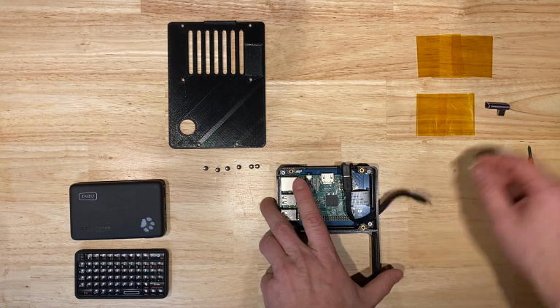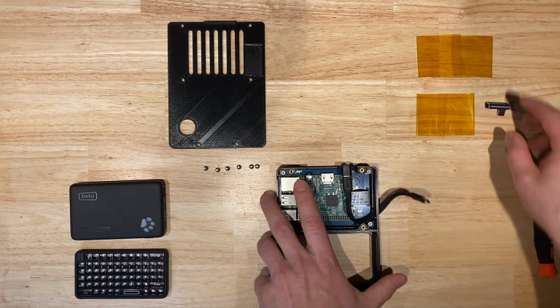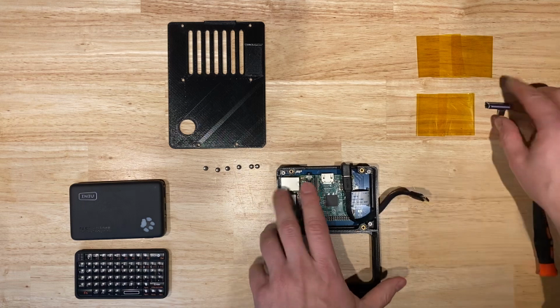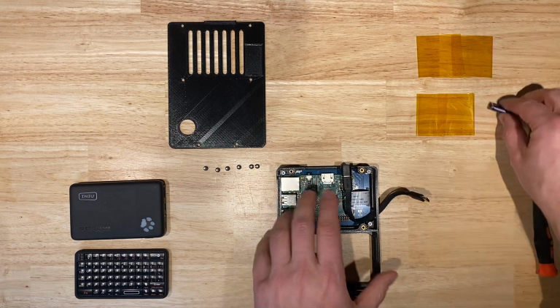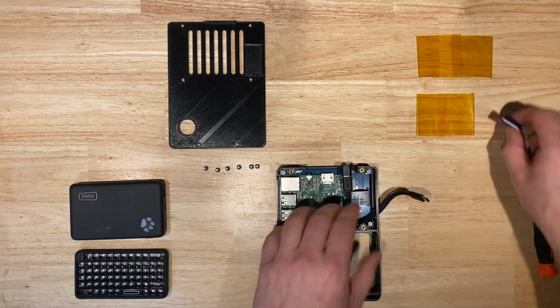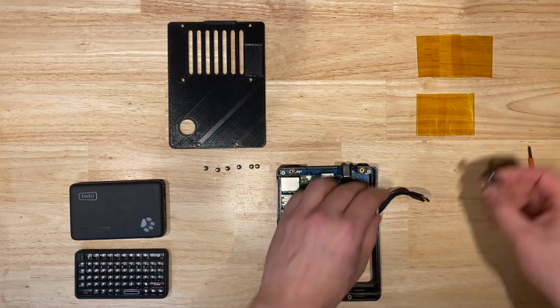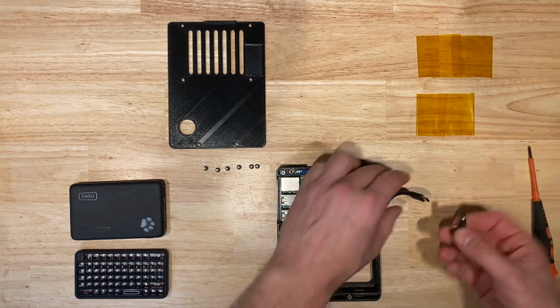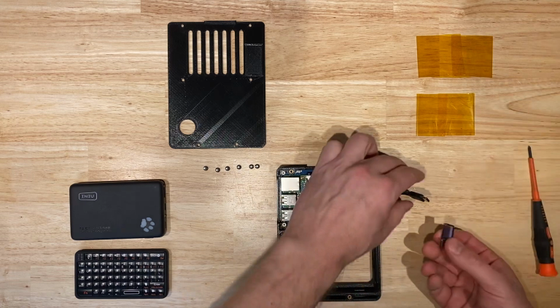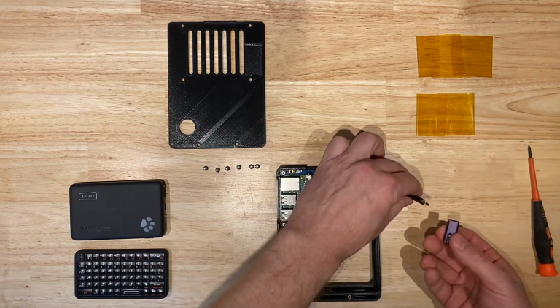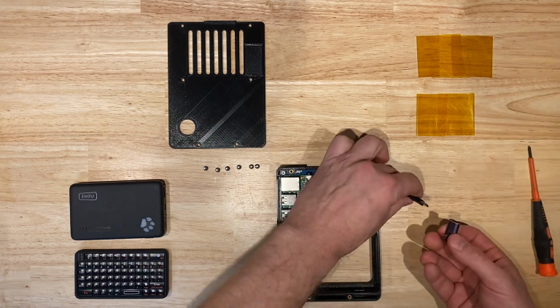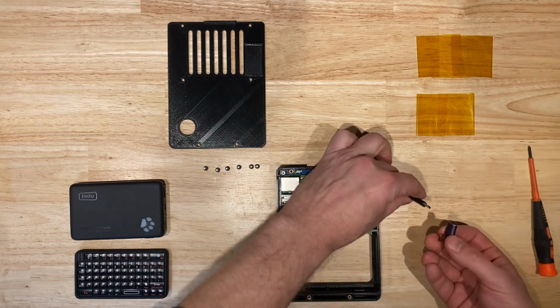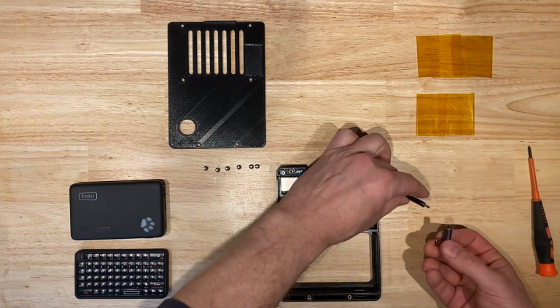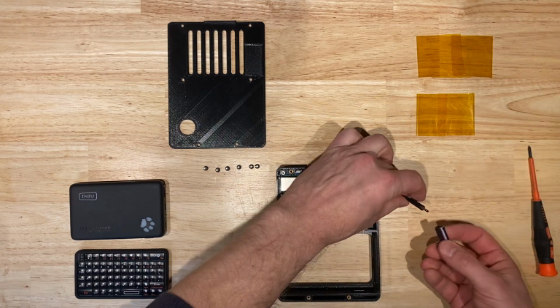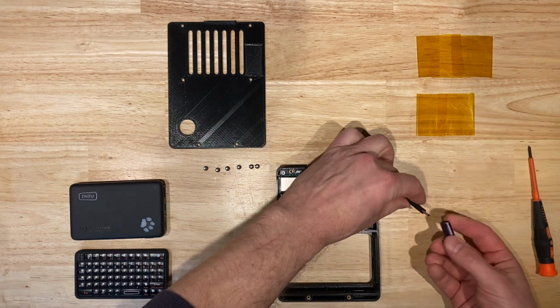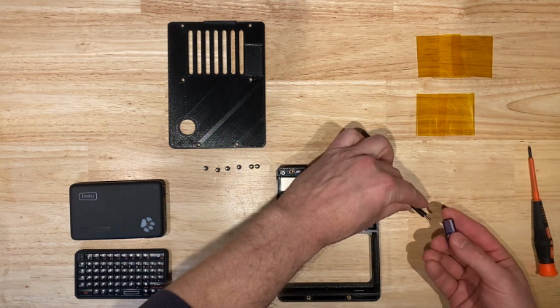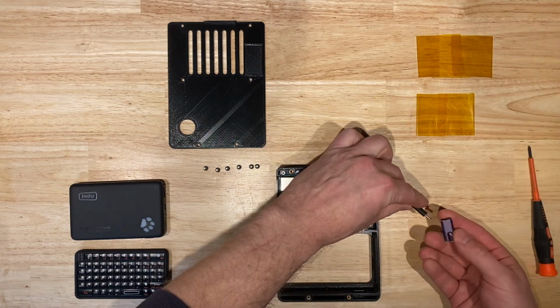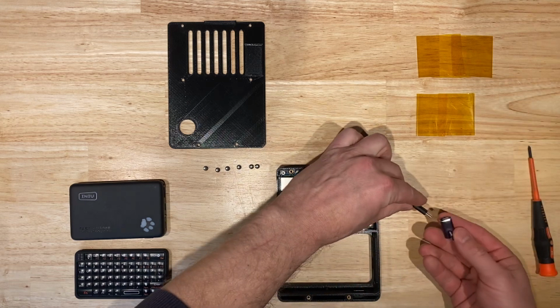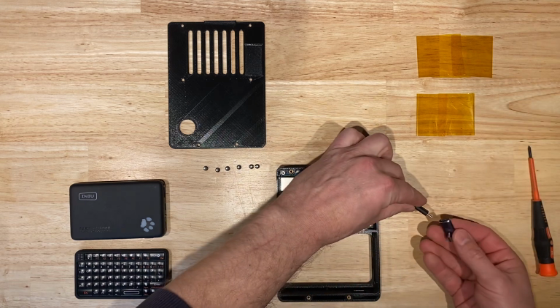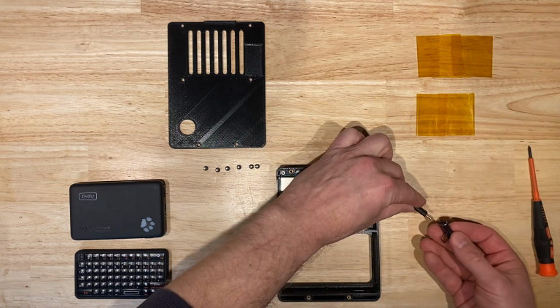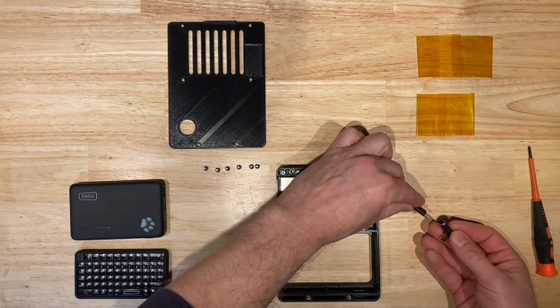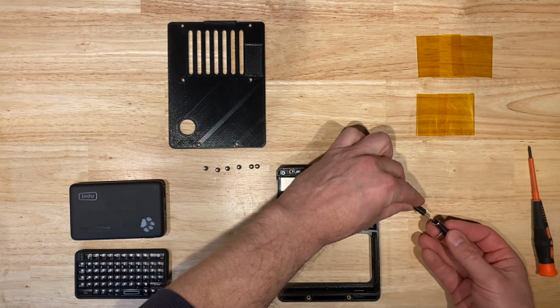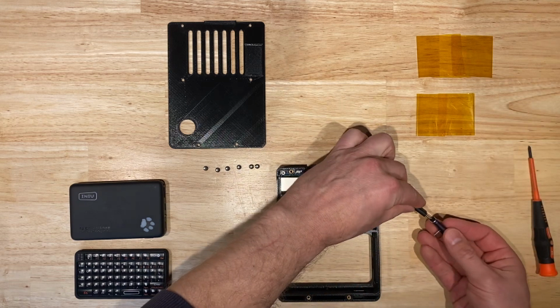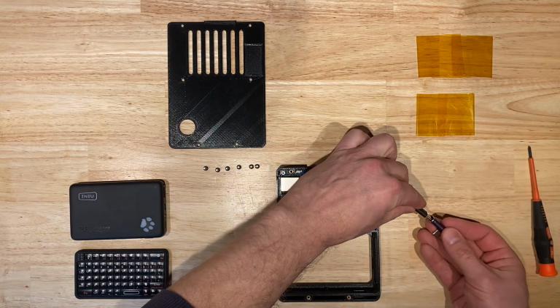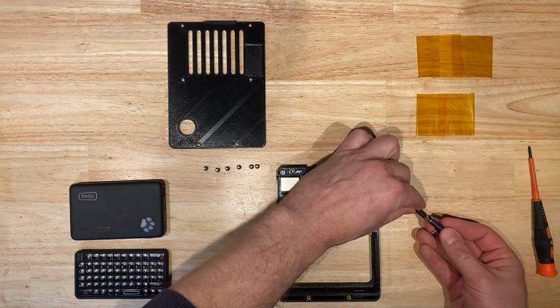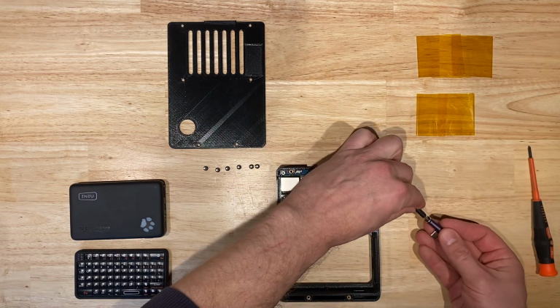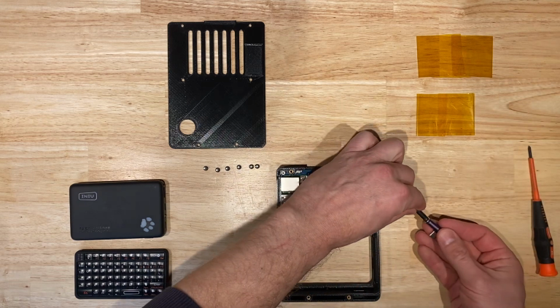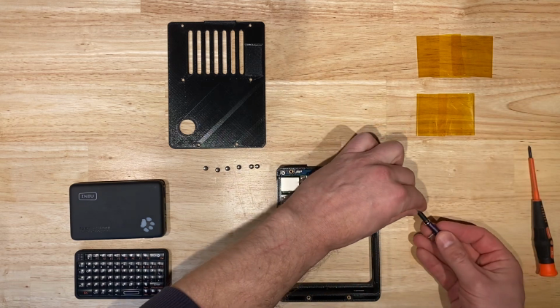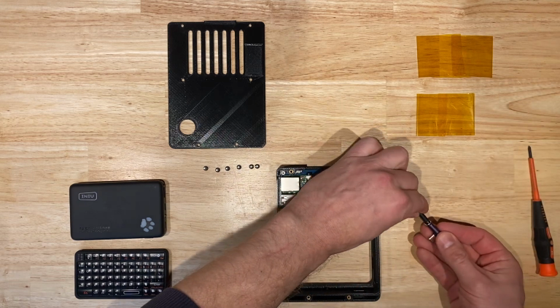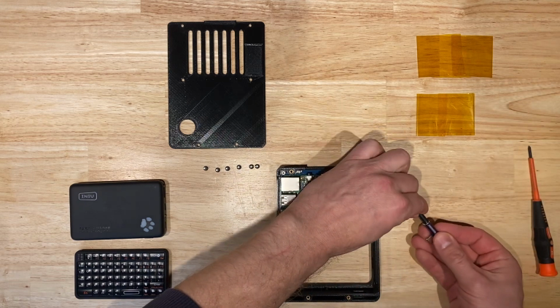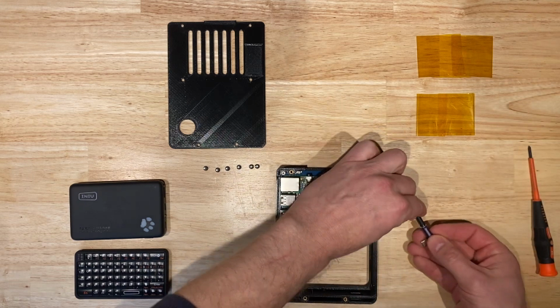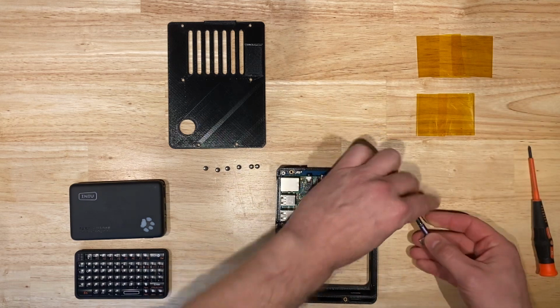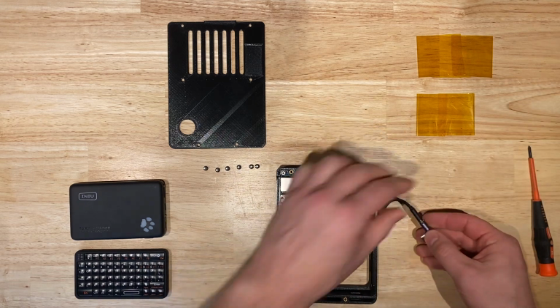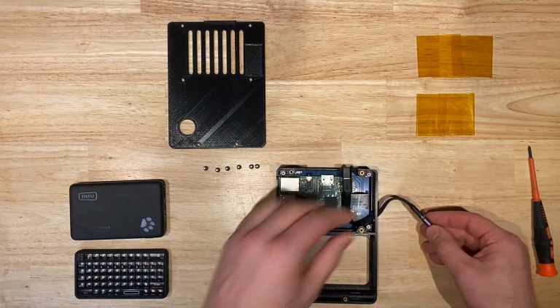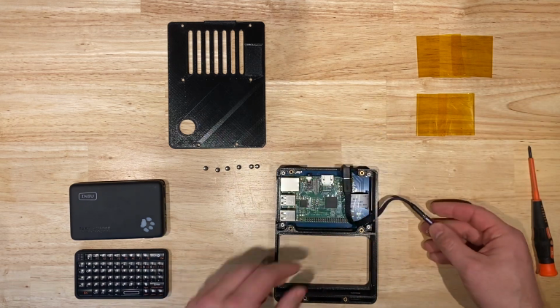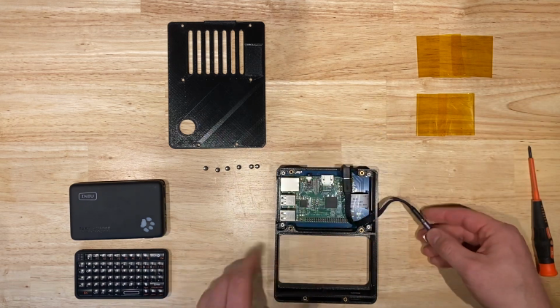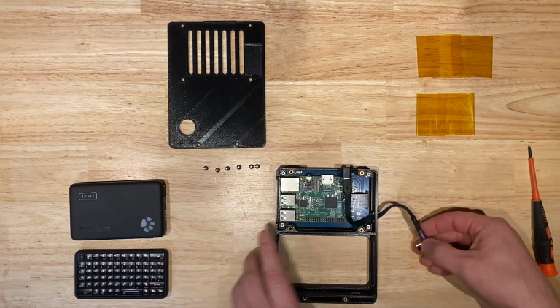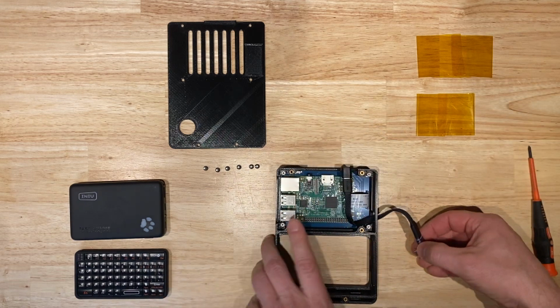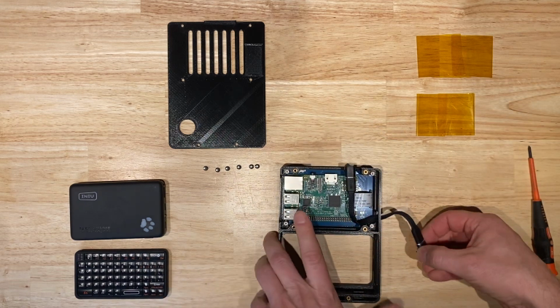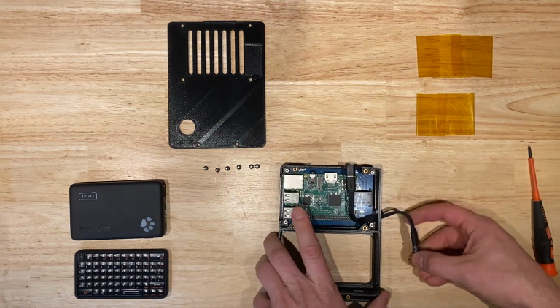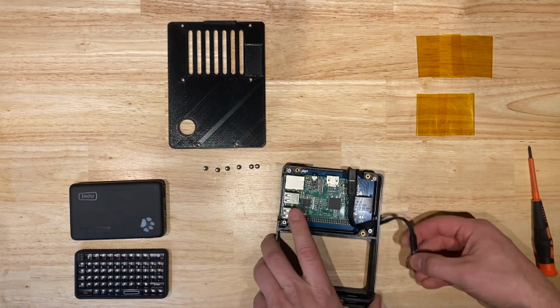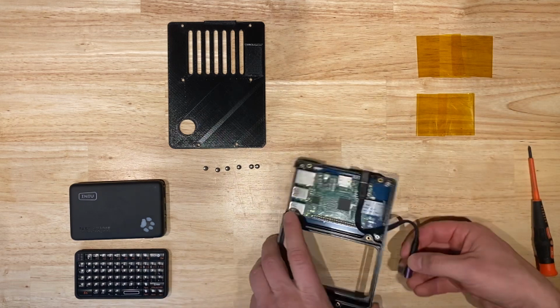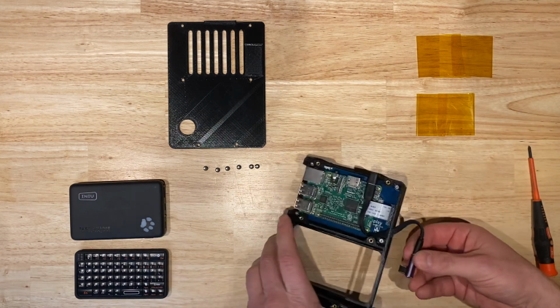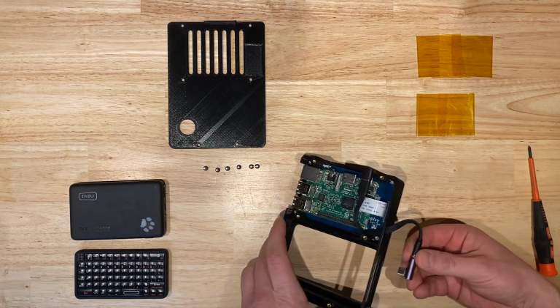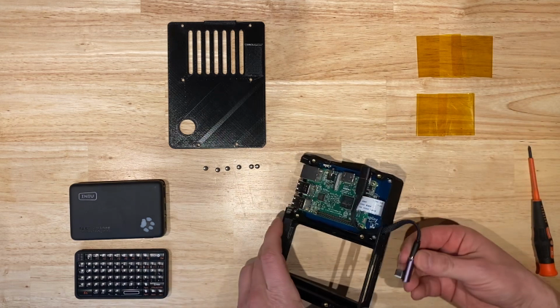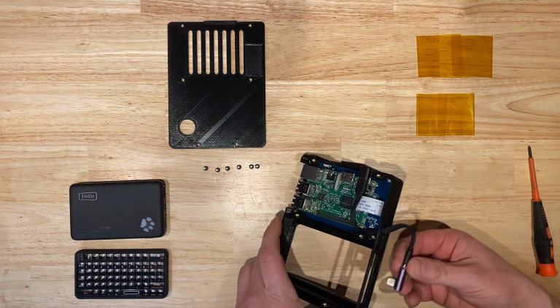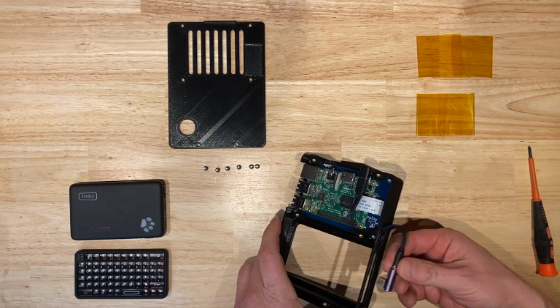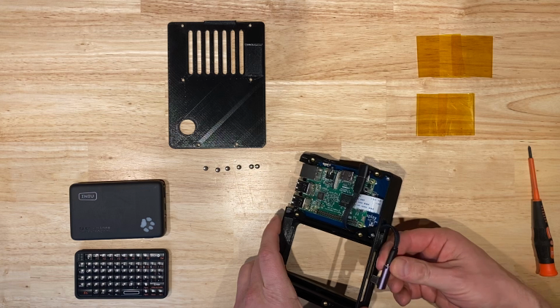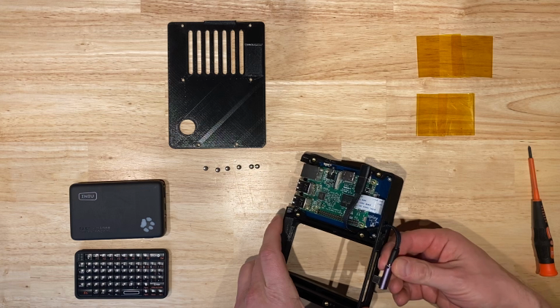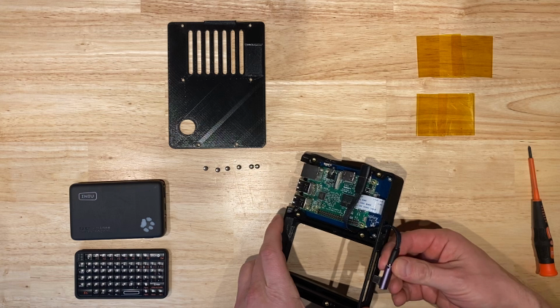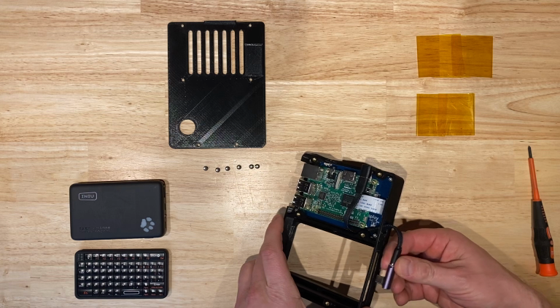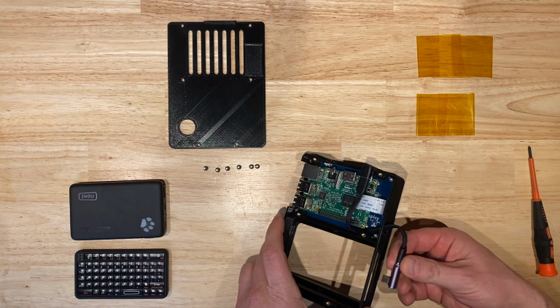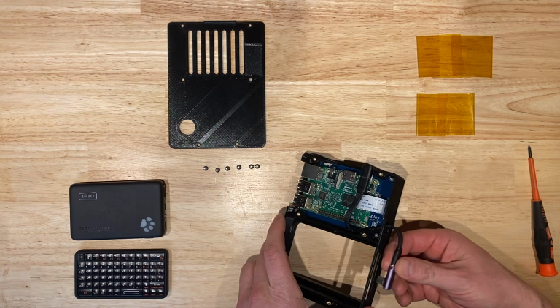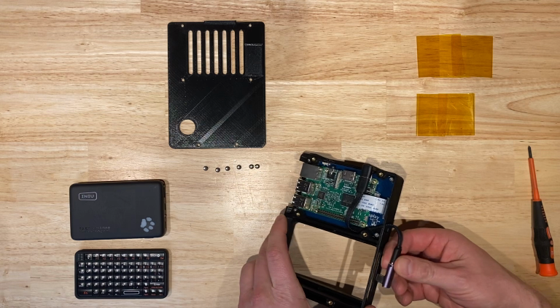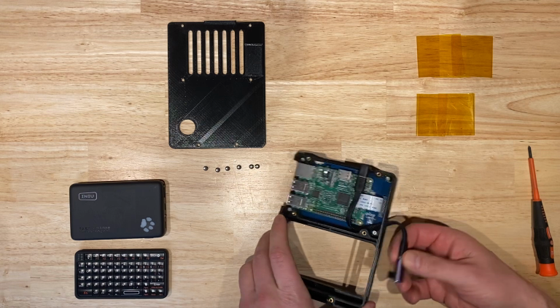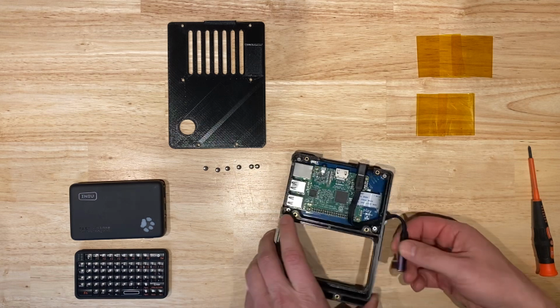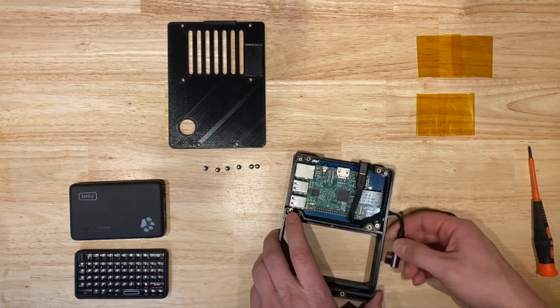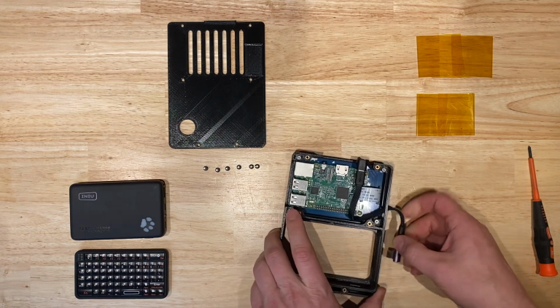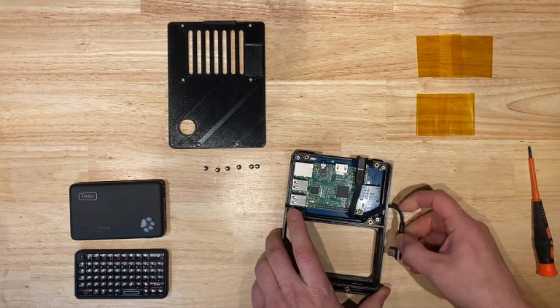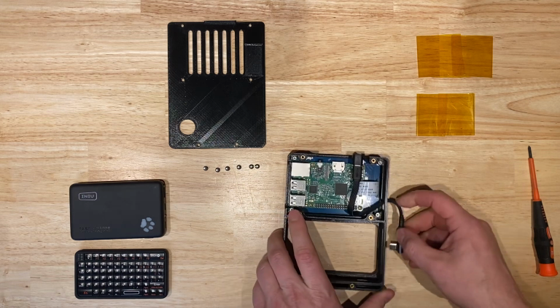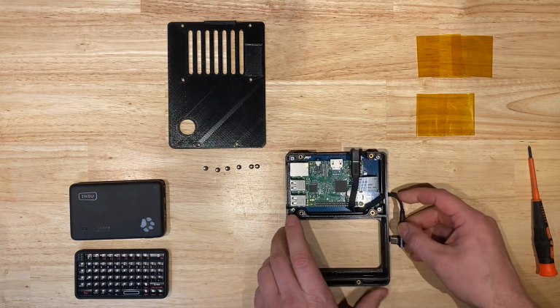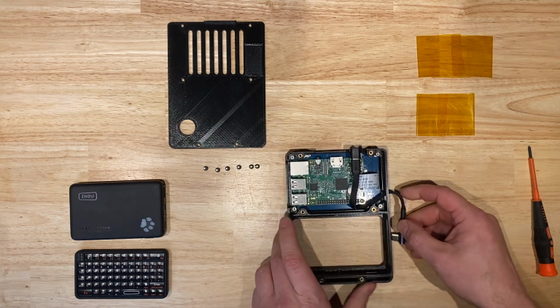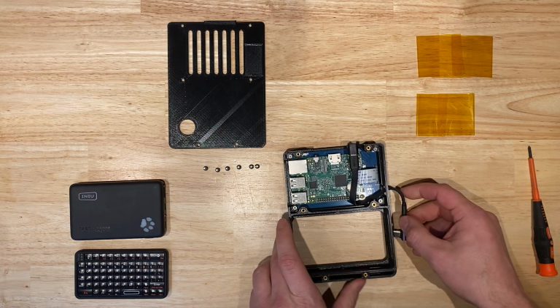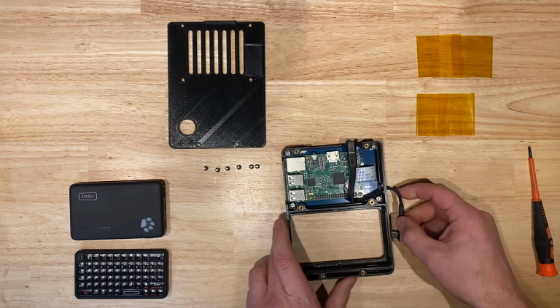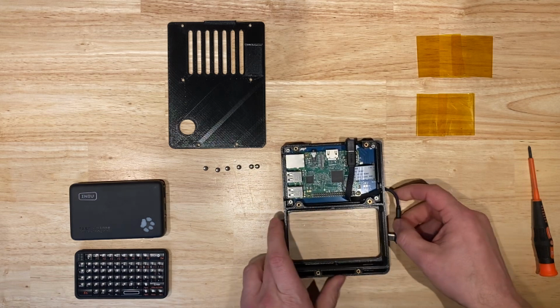Next we're going to attach the 90 degree USB-C connector. When we plug this into the power bank, that's going to be your power switch.